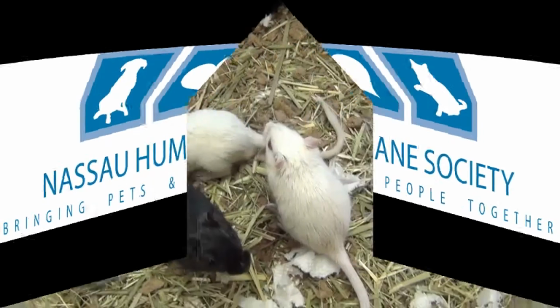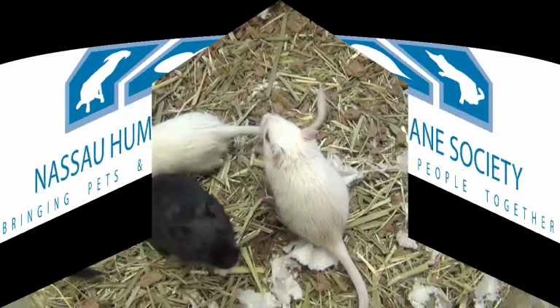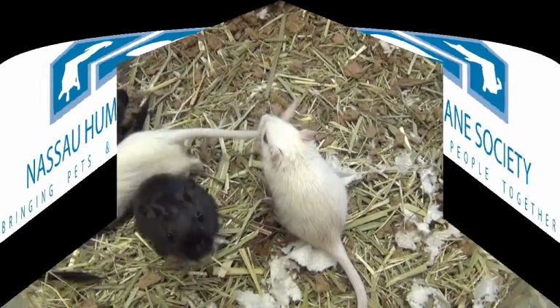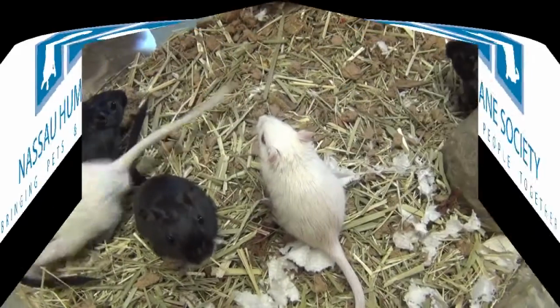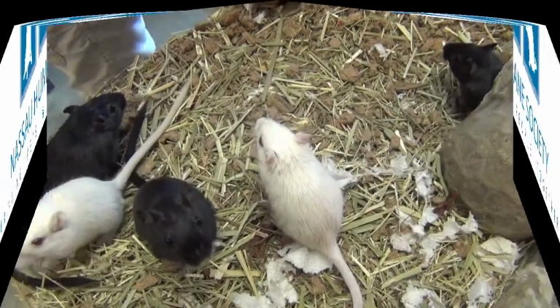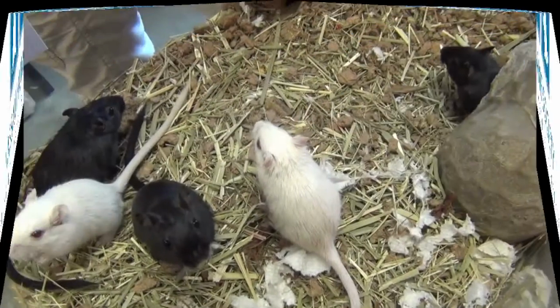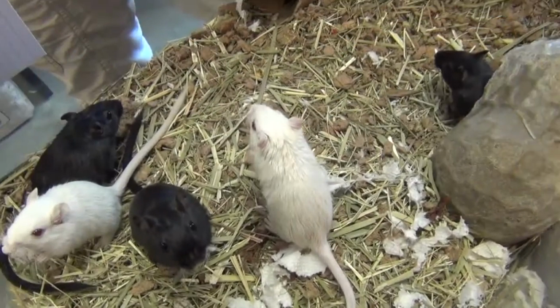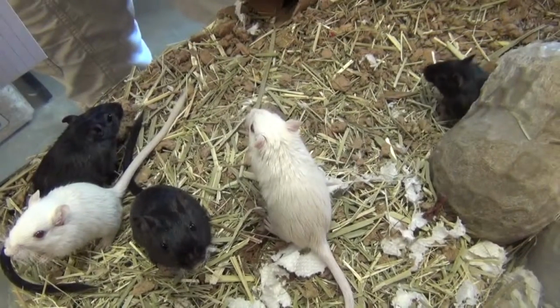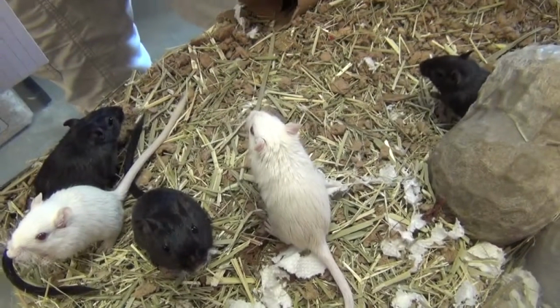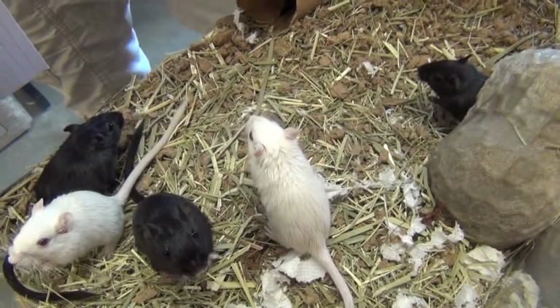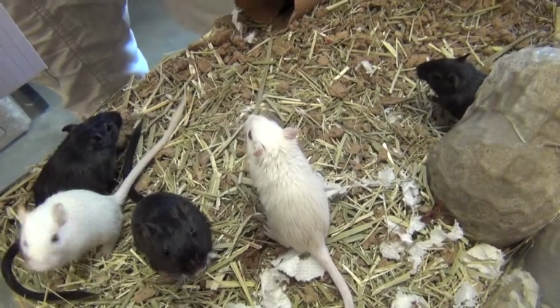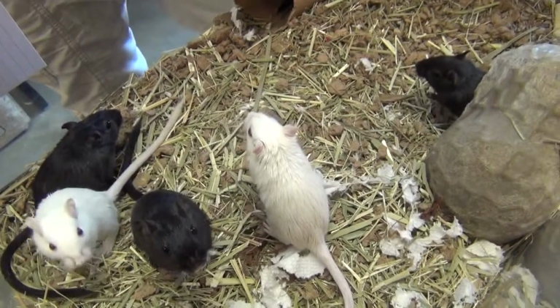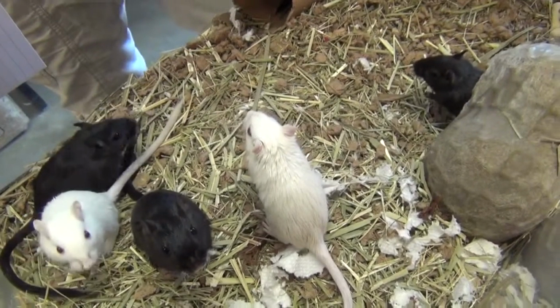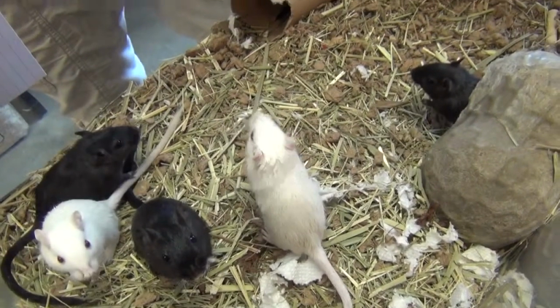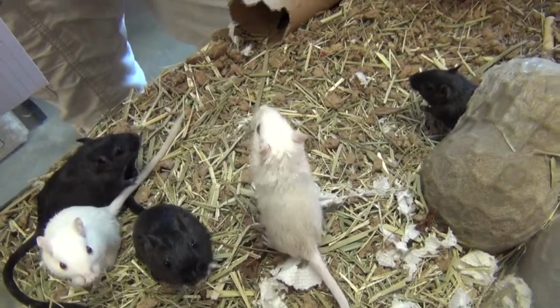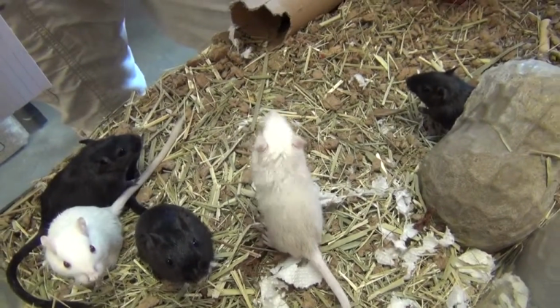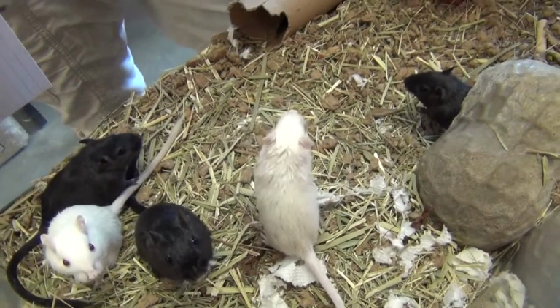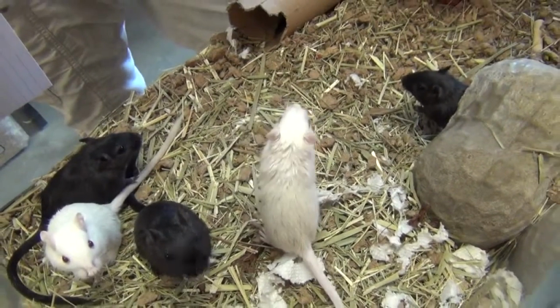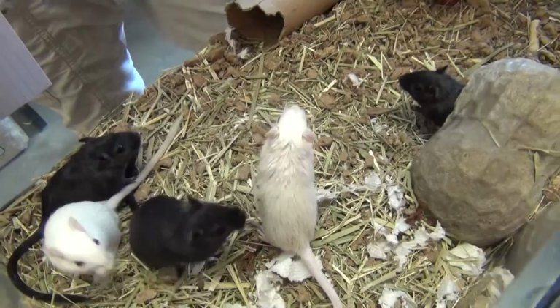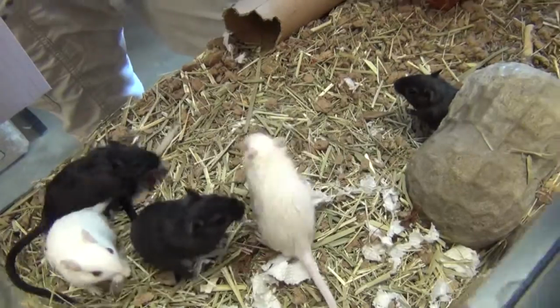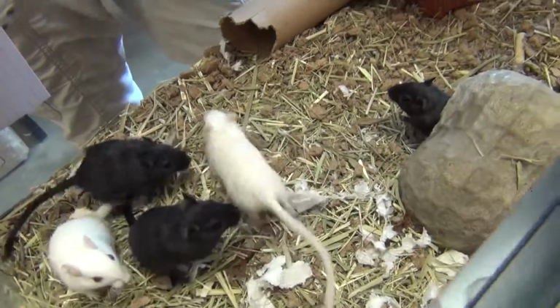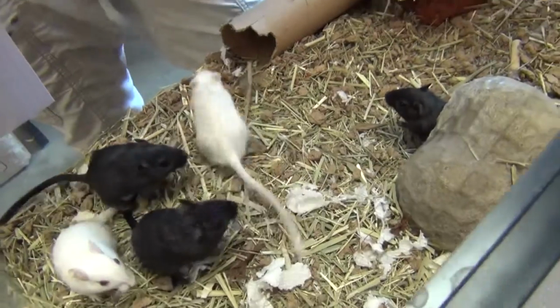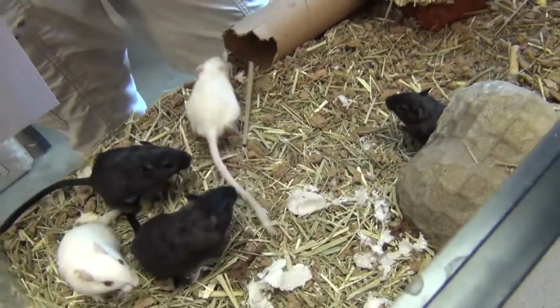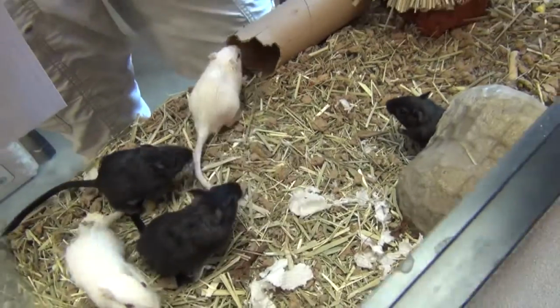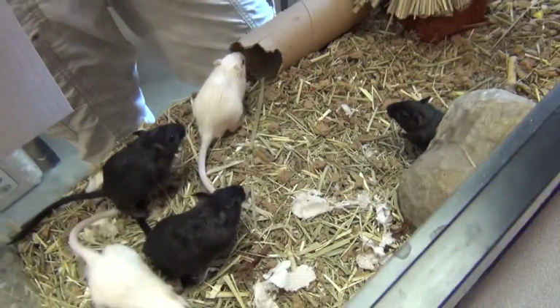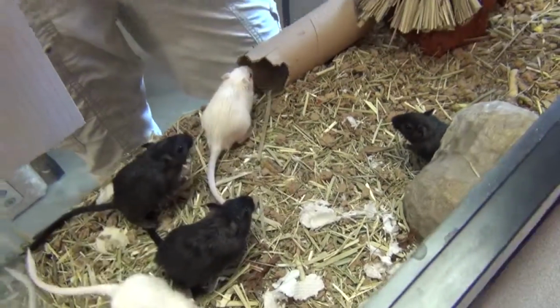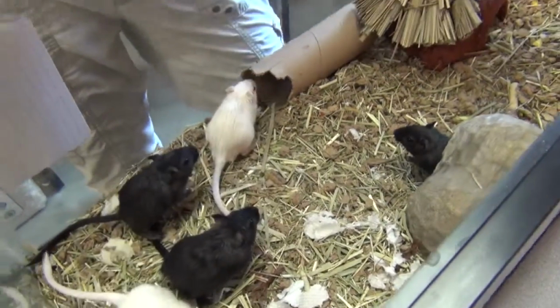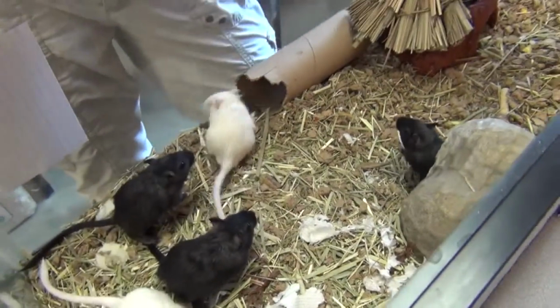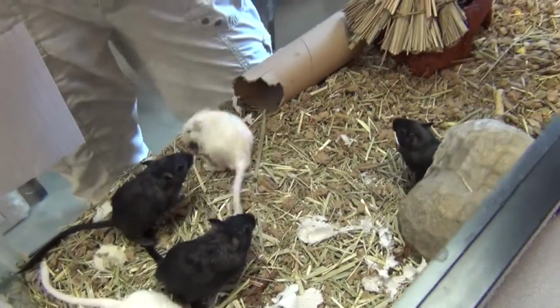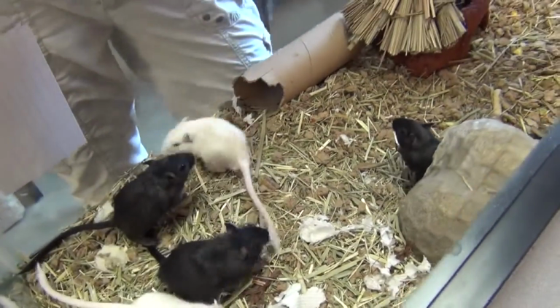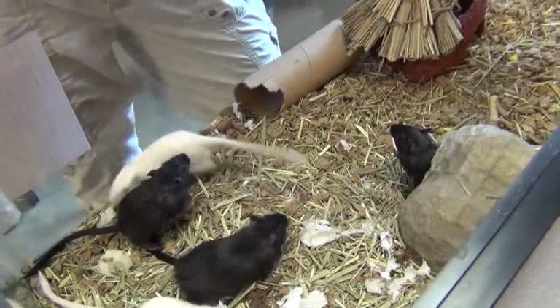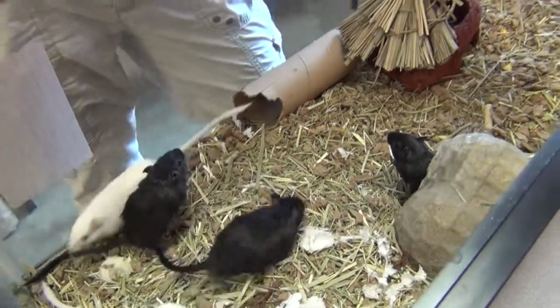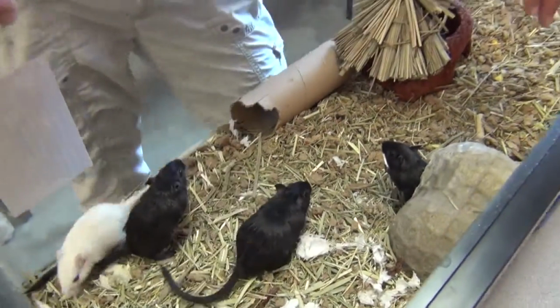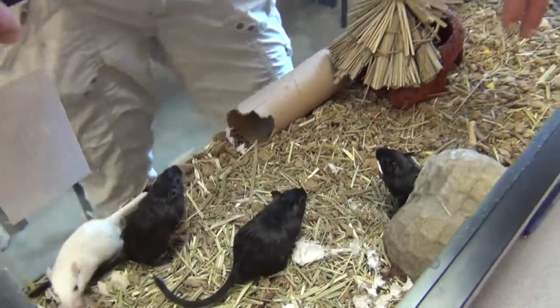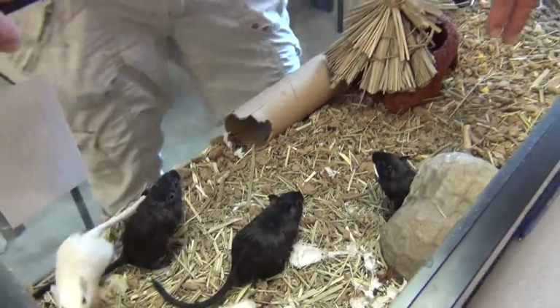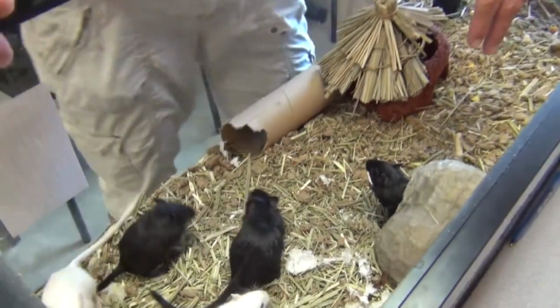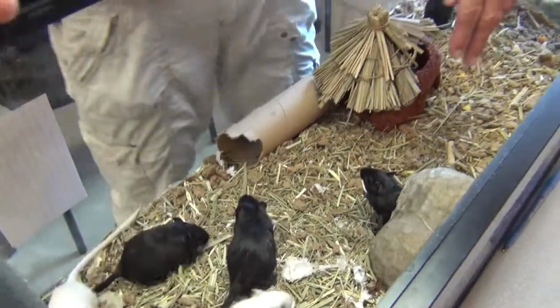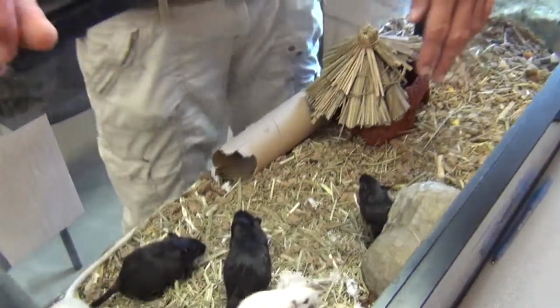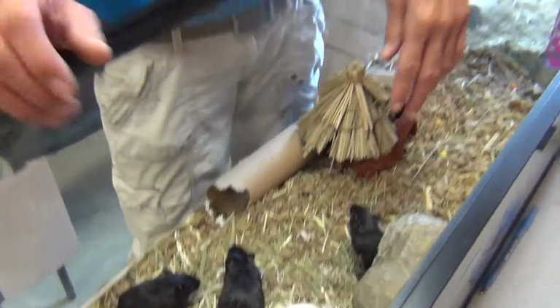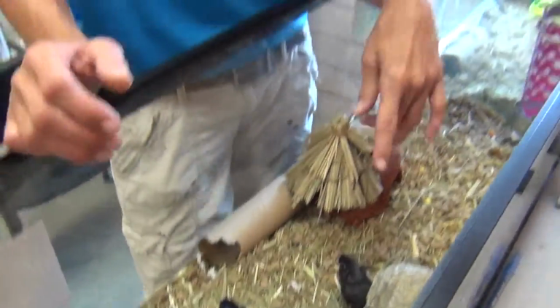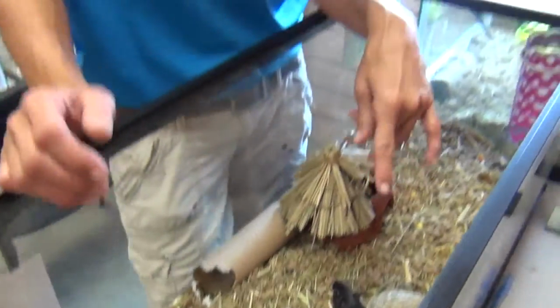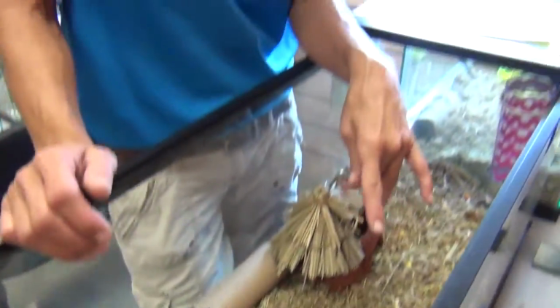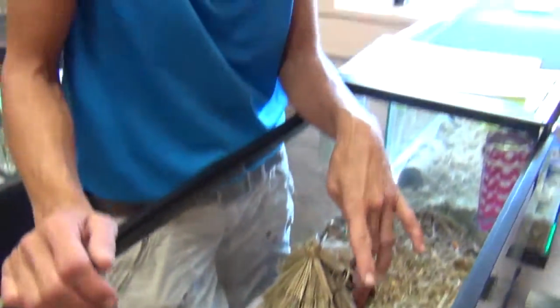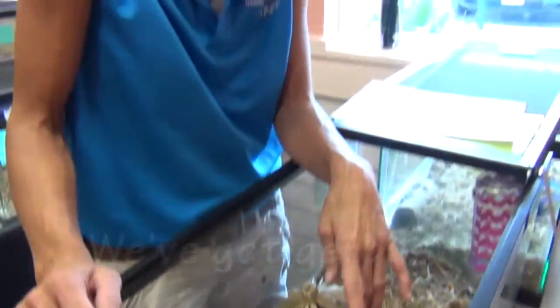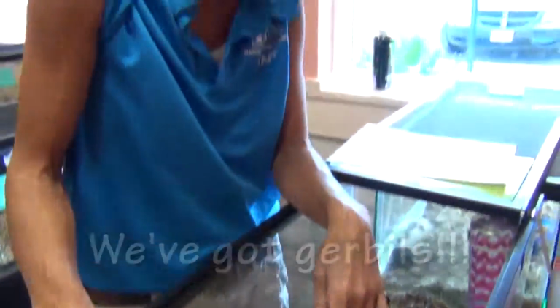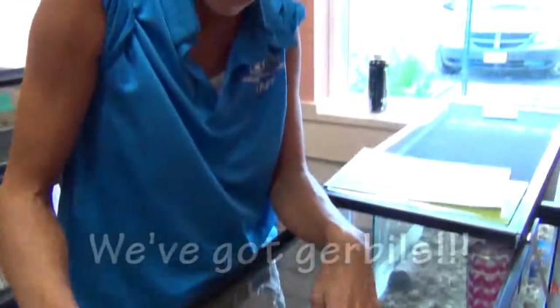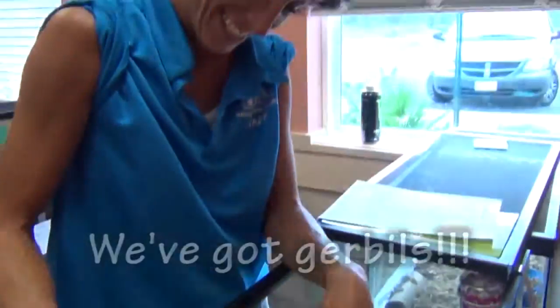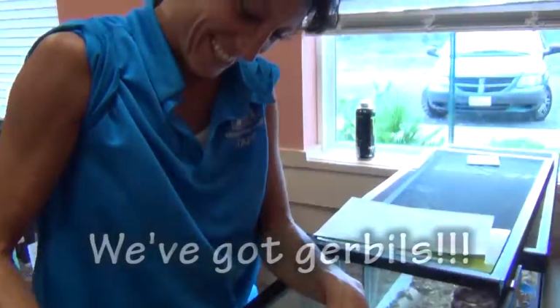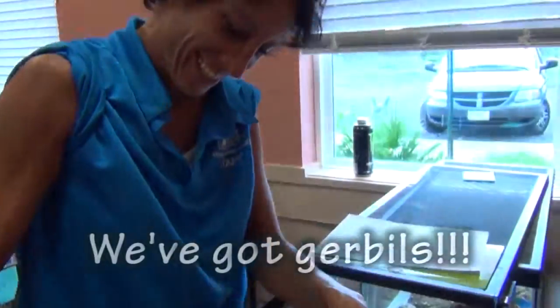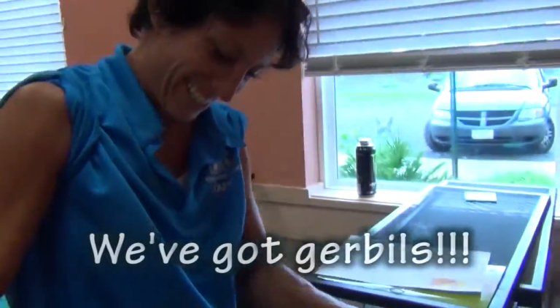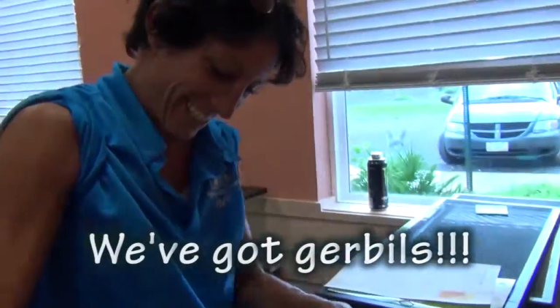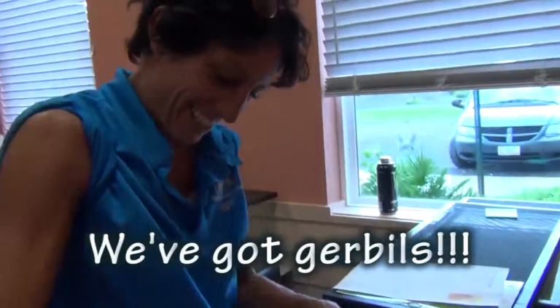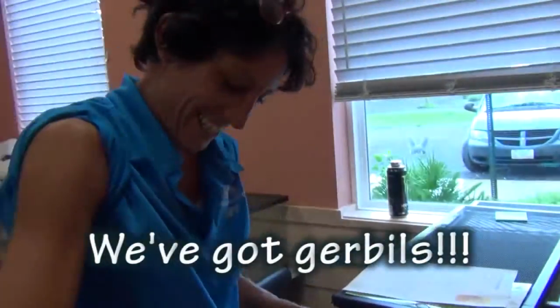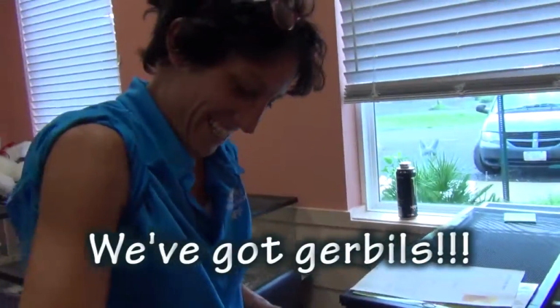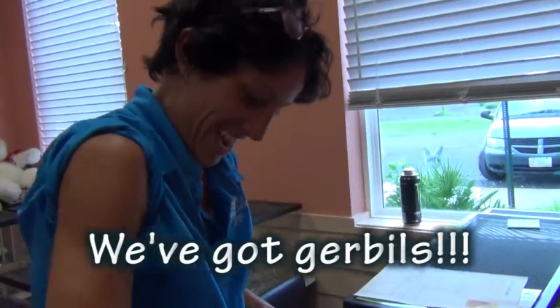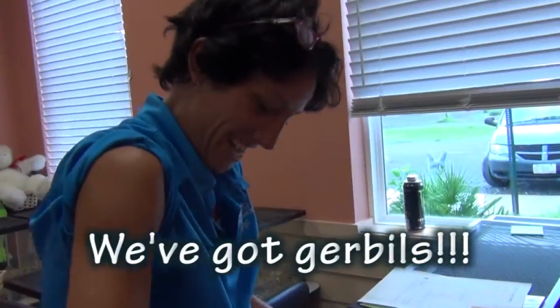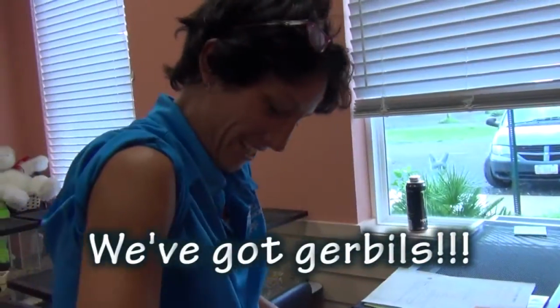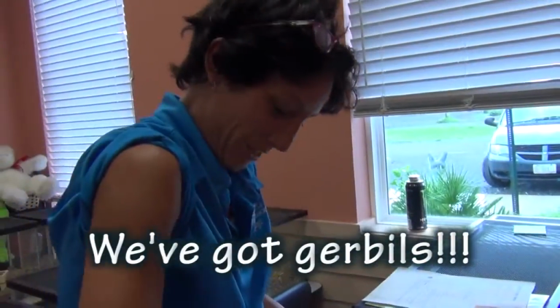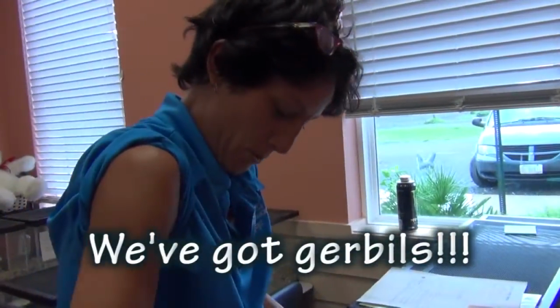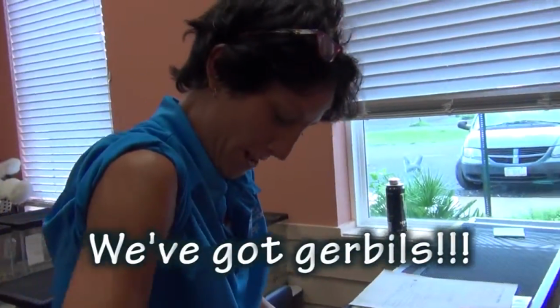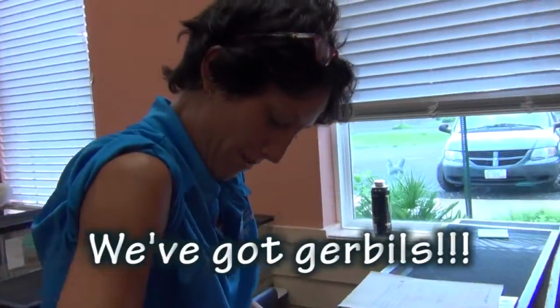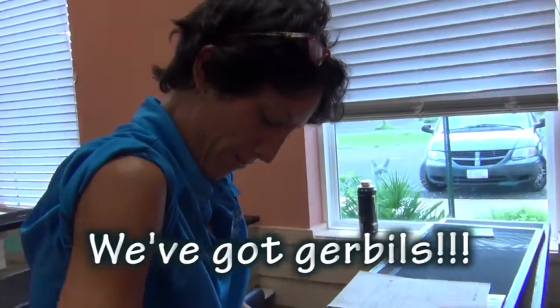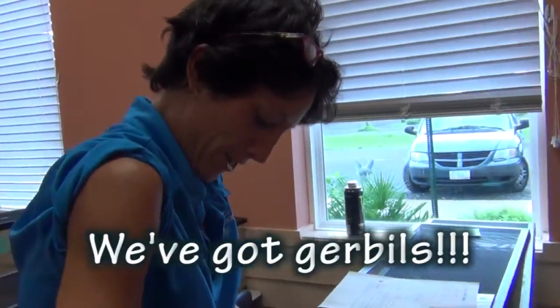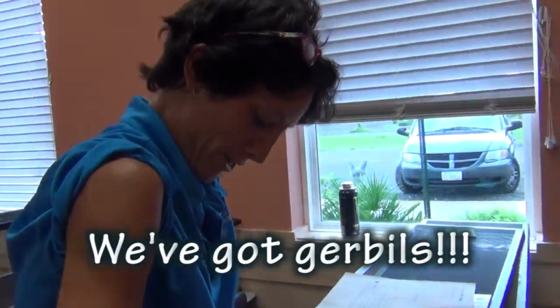Jennifer, wow, you have seen some gerbils this week, haven't you? Yes, quite a few.